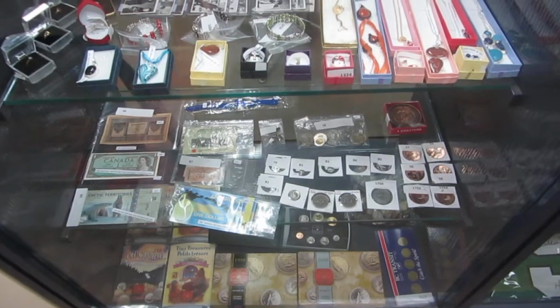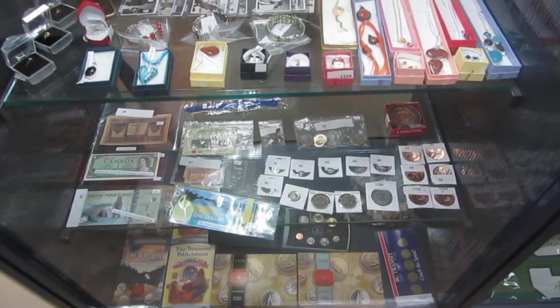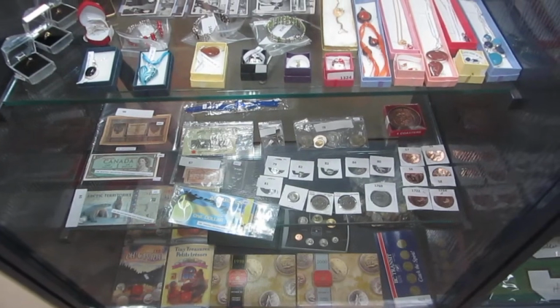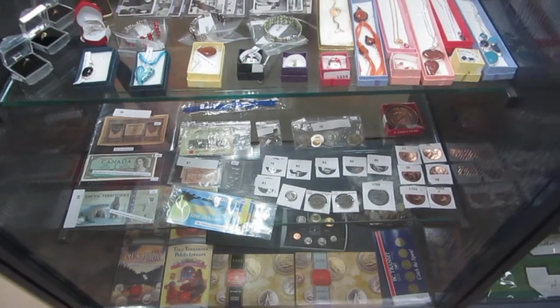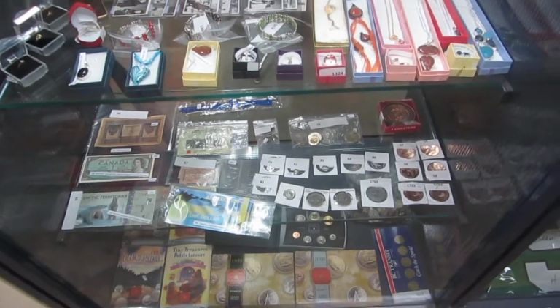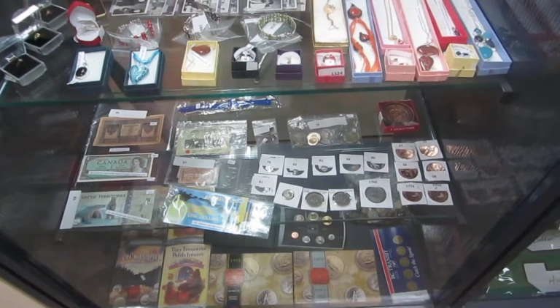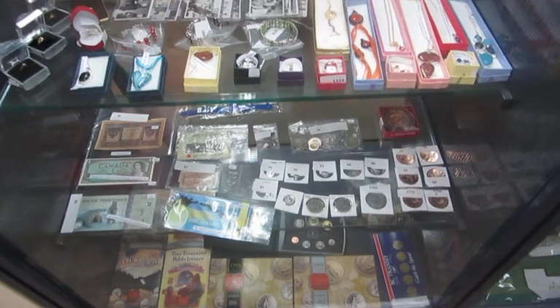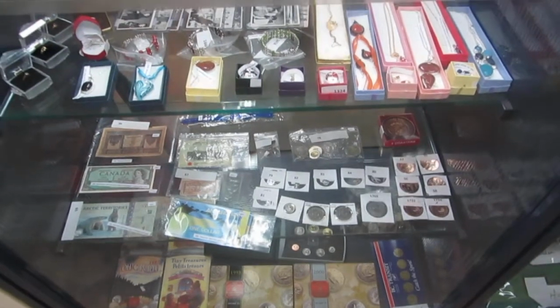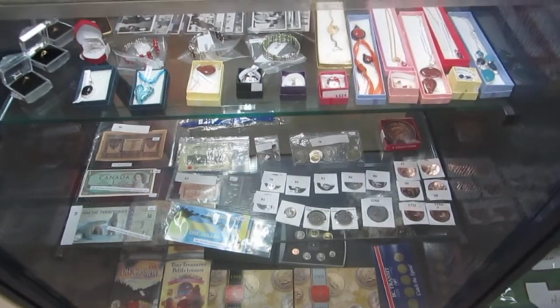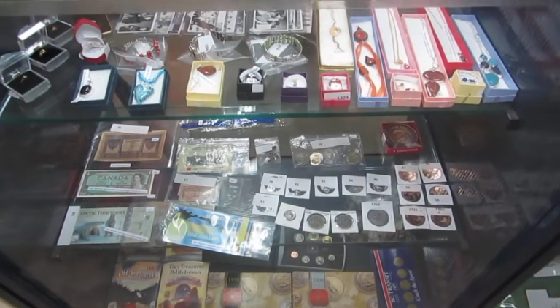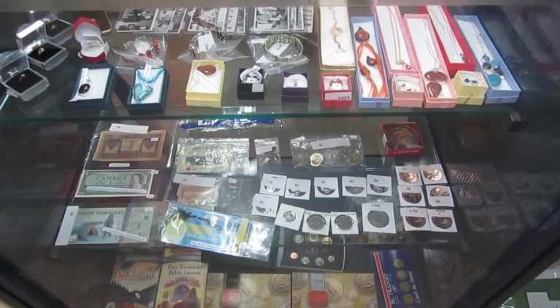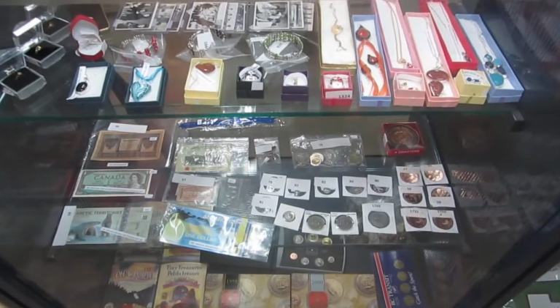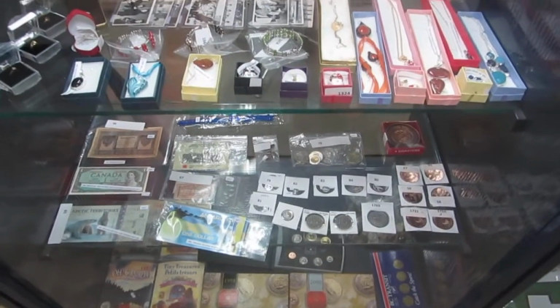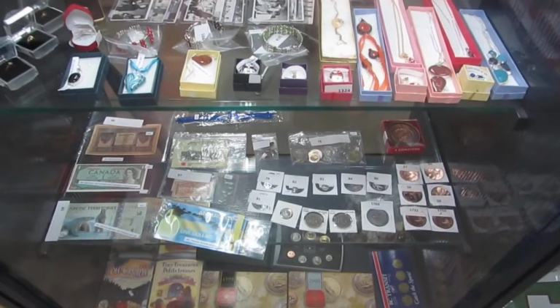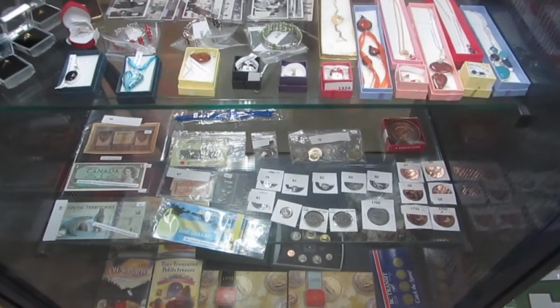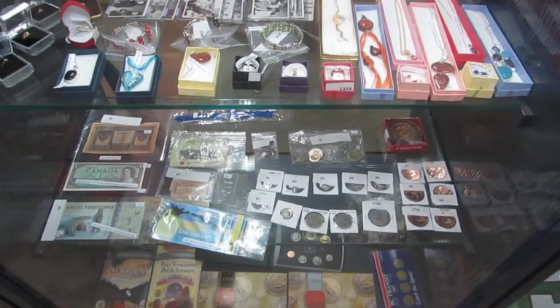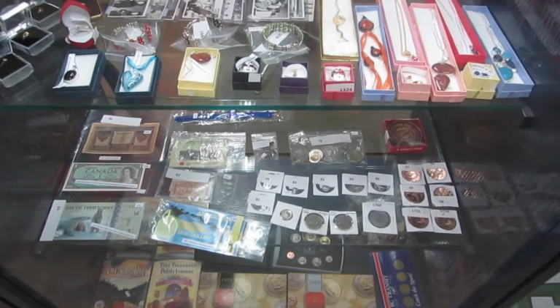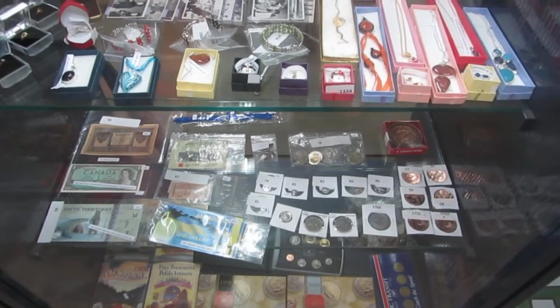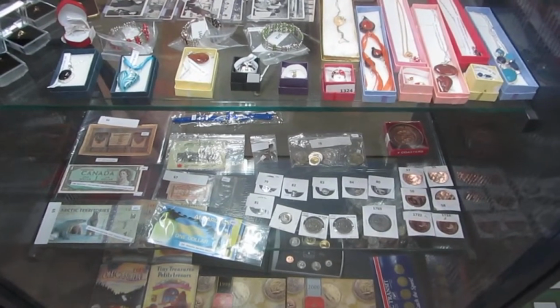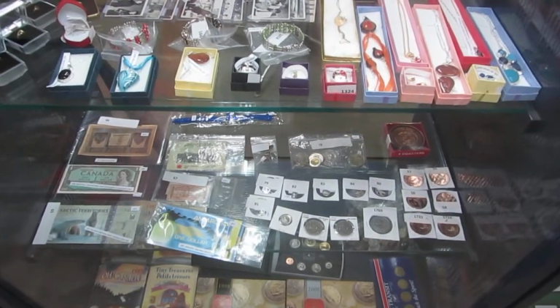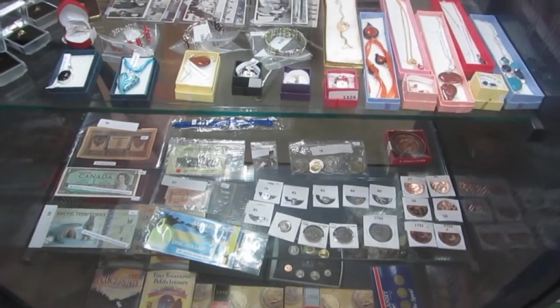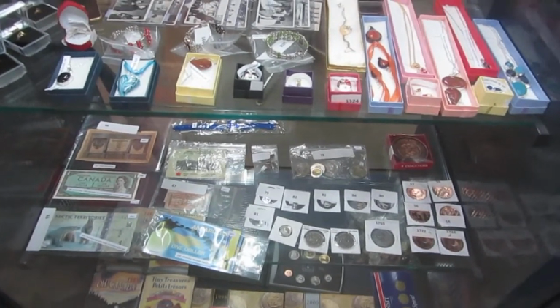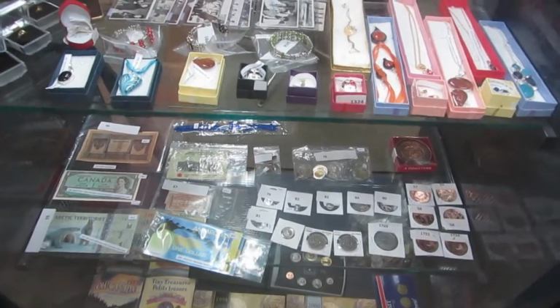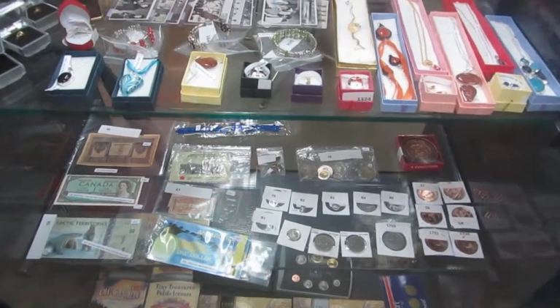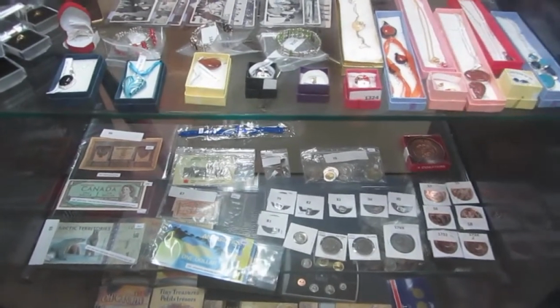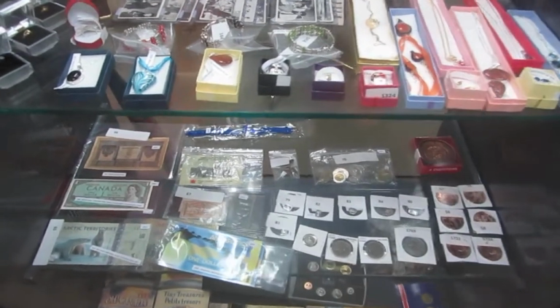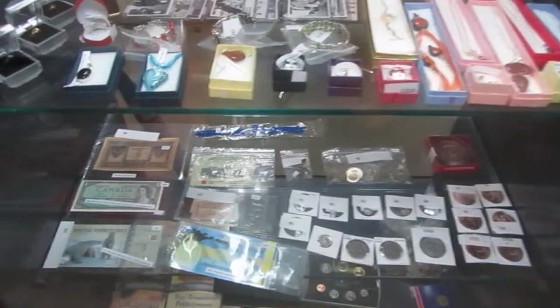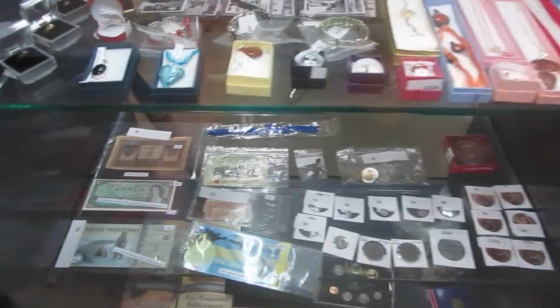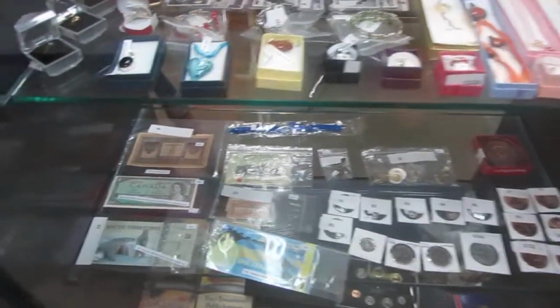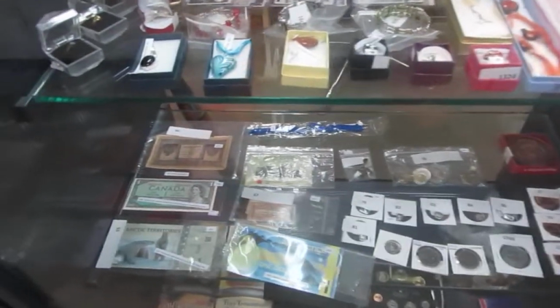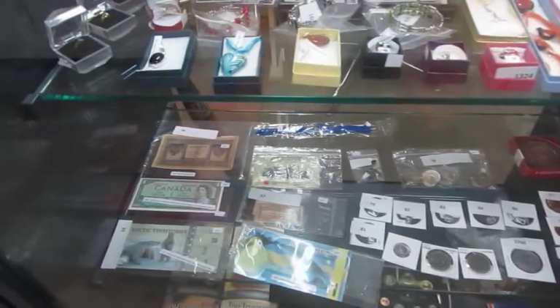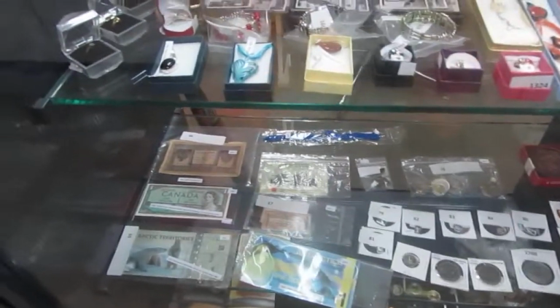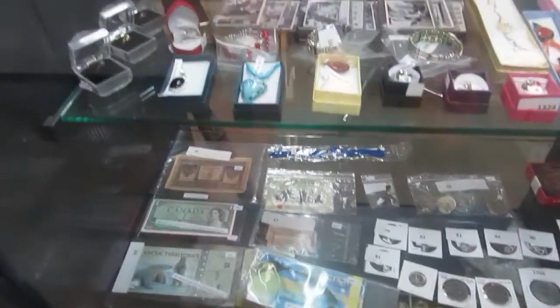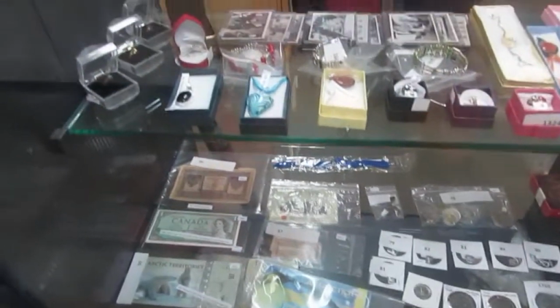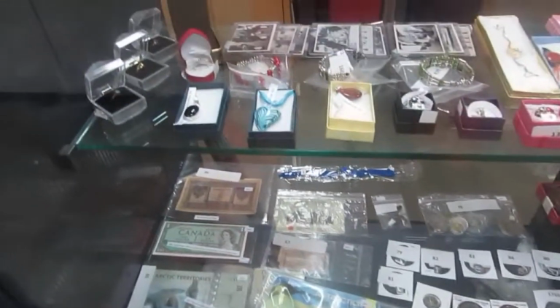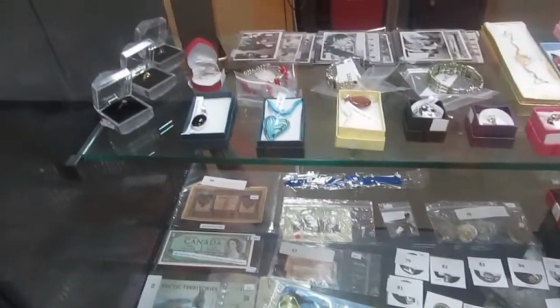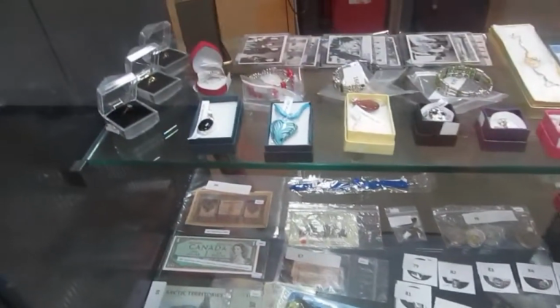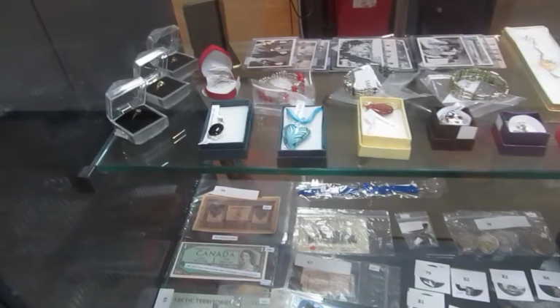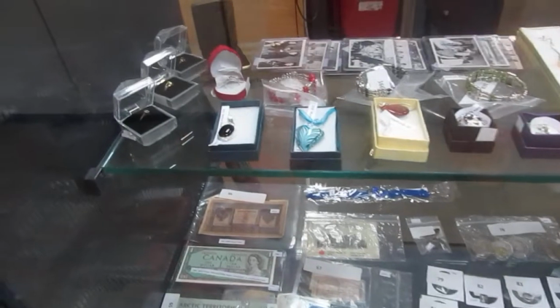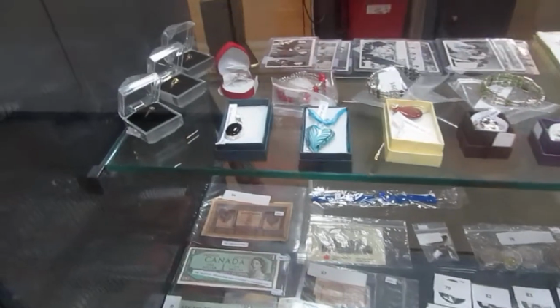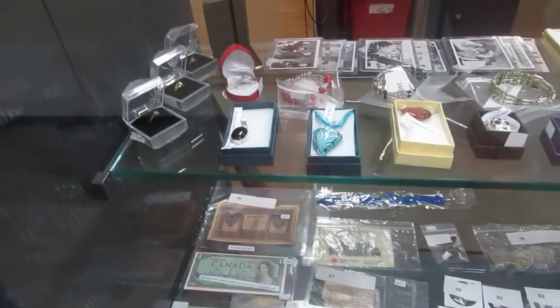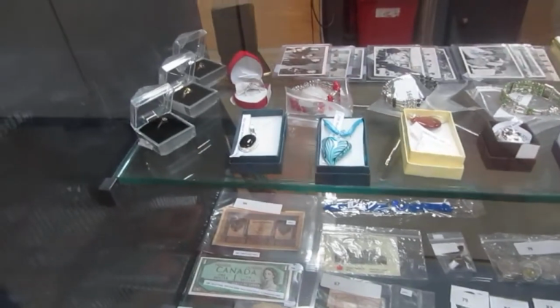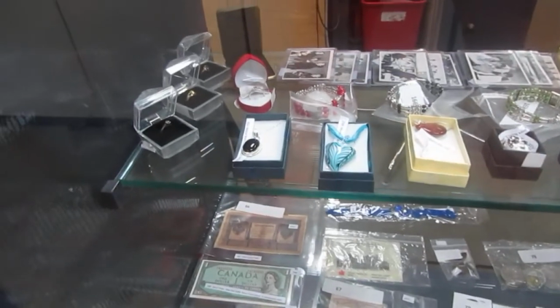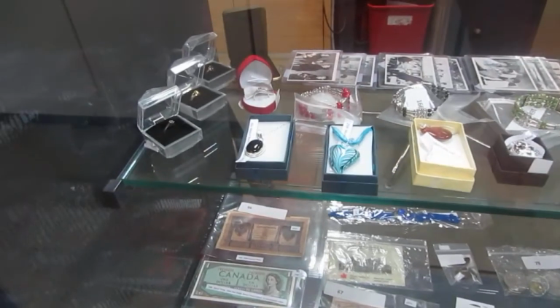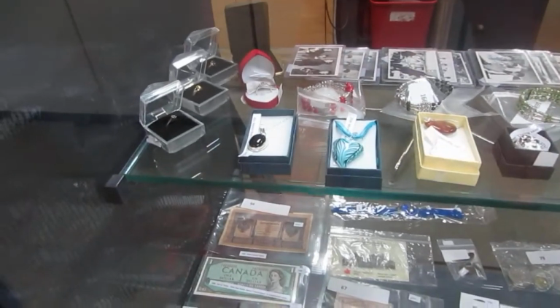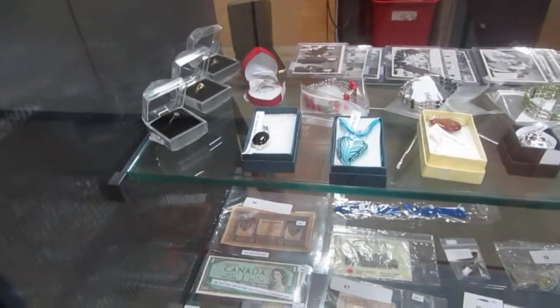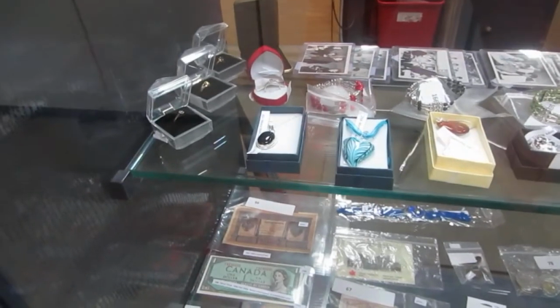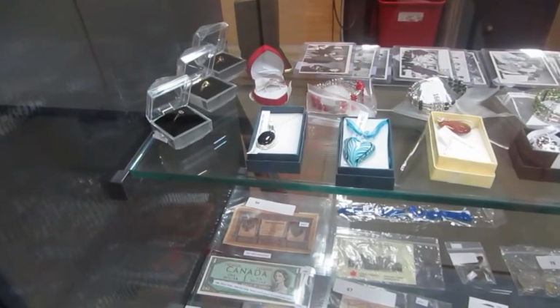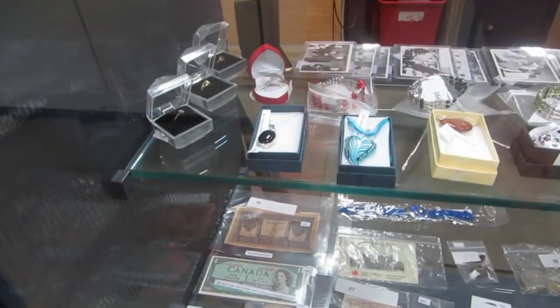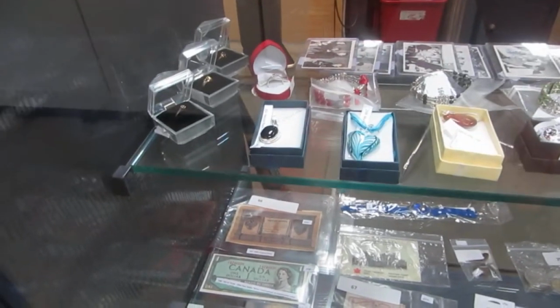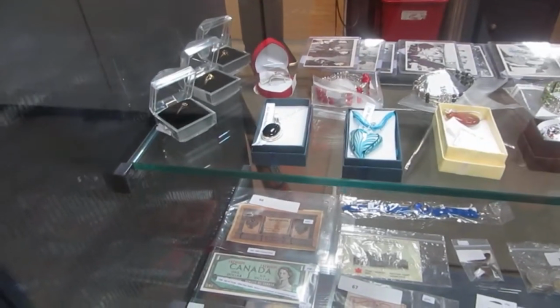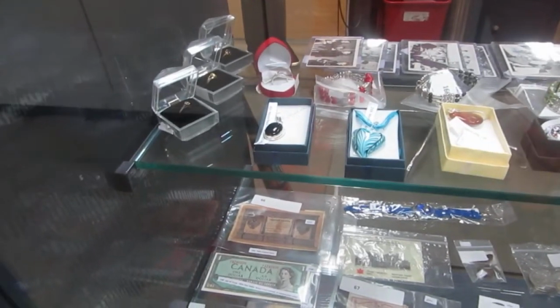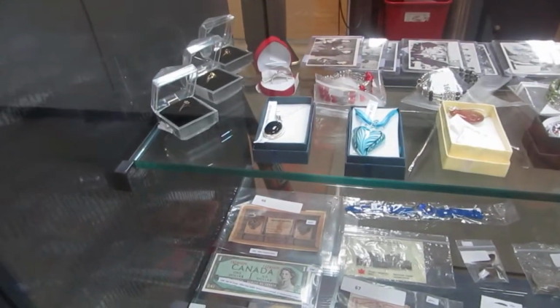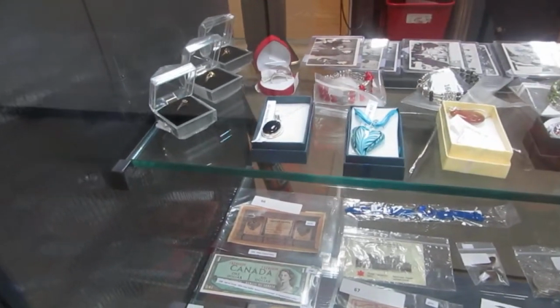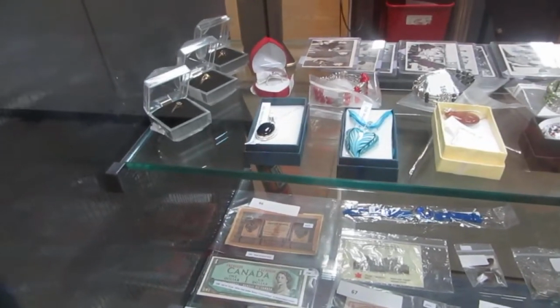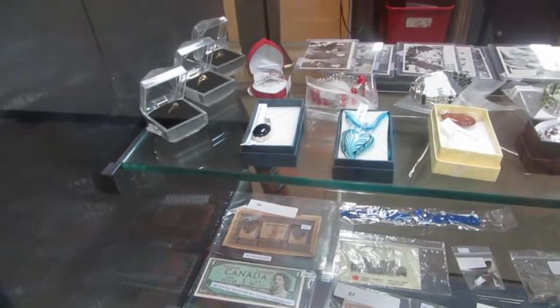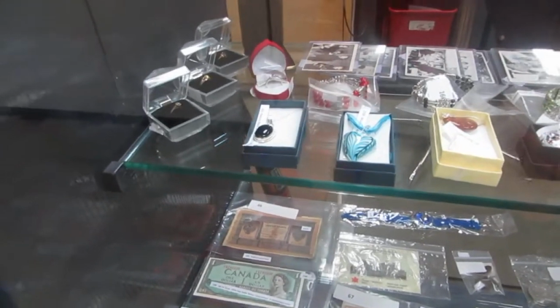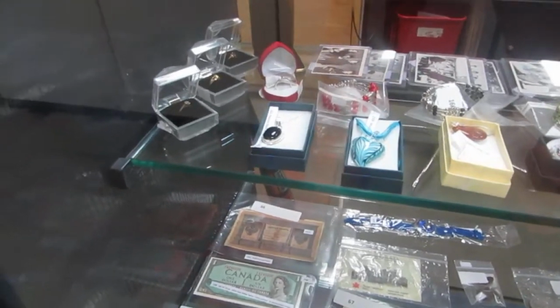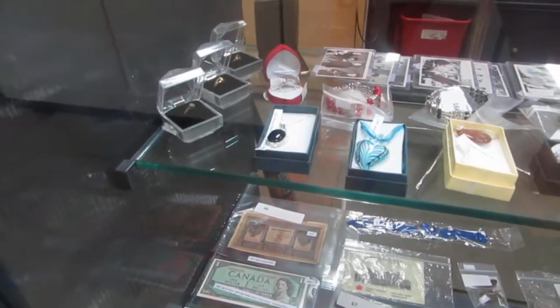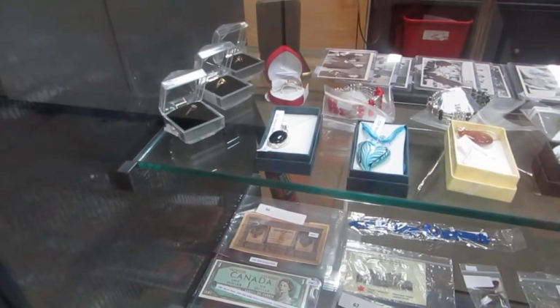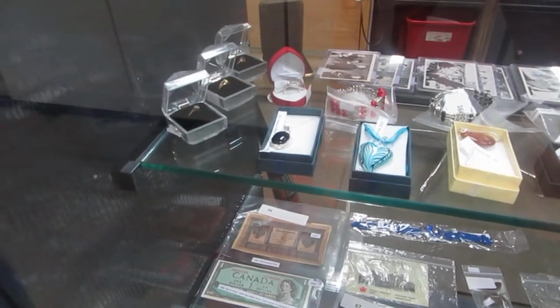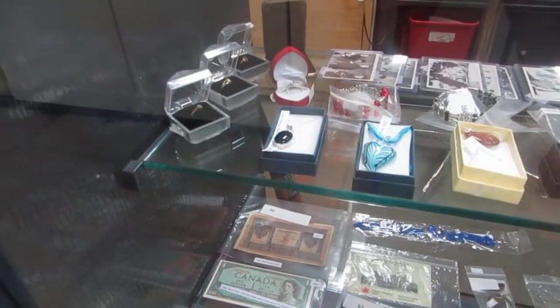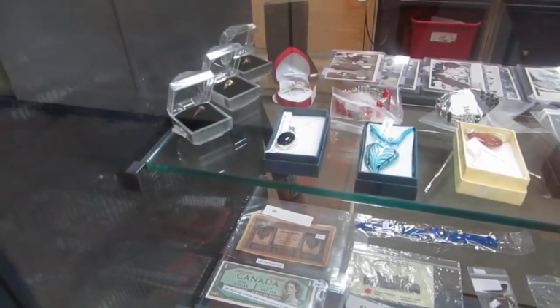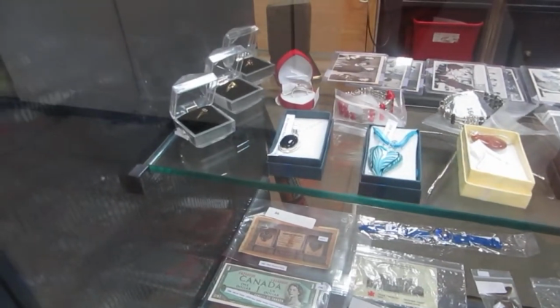Here we are for the July 31st Buckaroo Auctions Auction Preview. It's the video walkthrough and here we go.